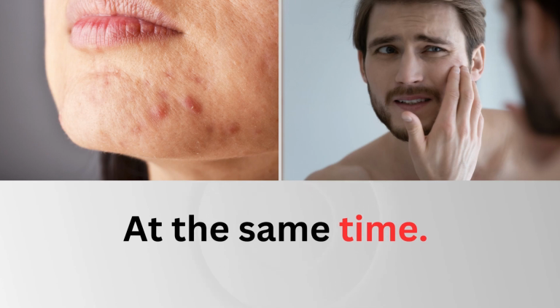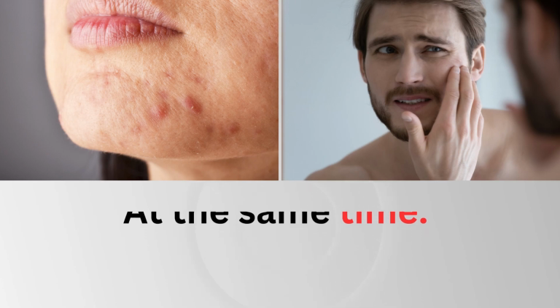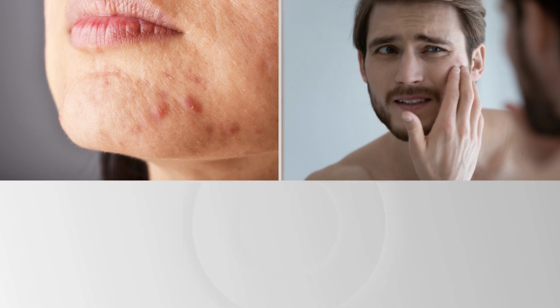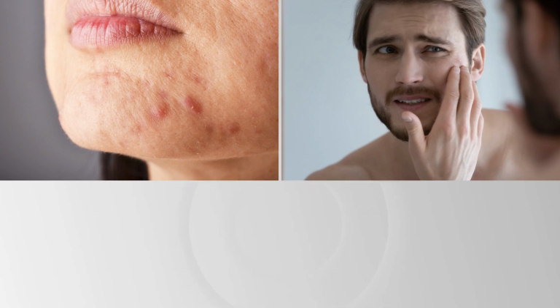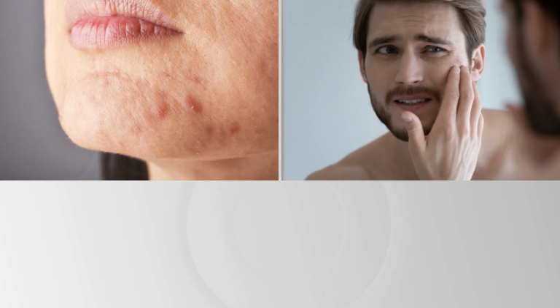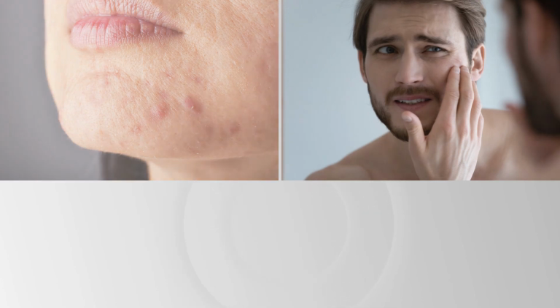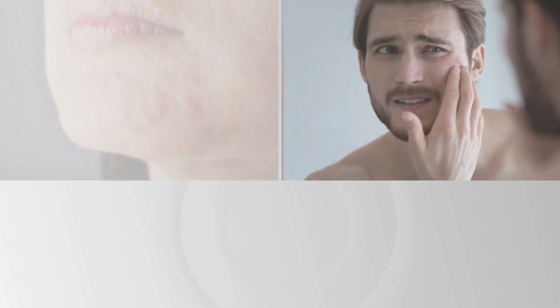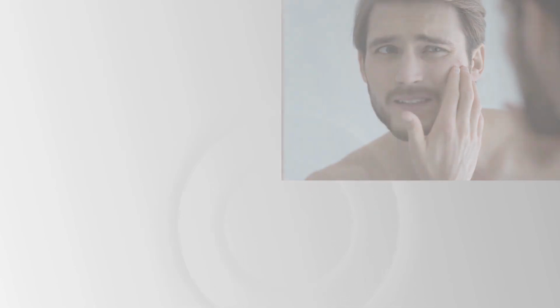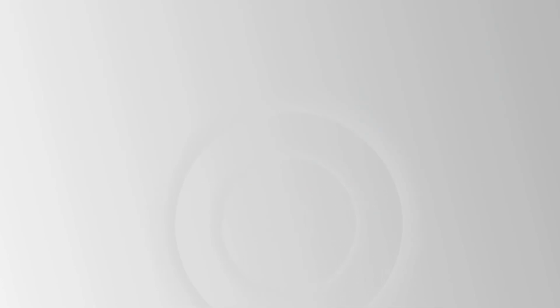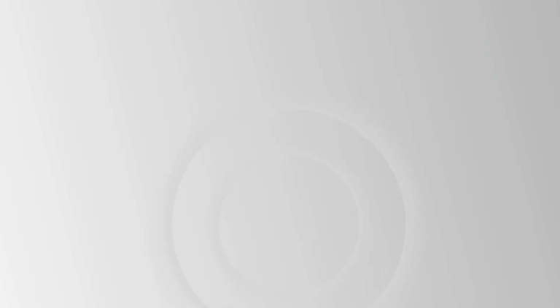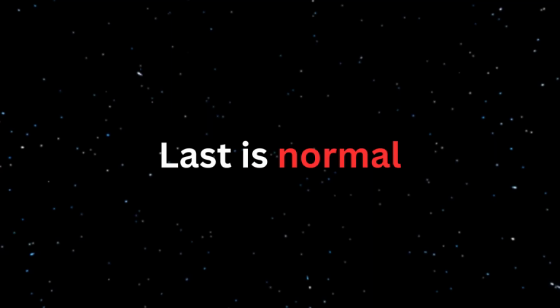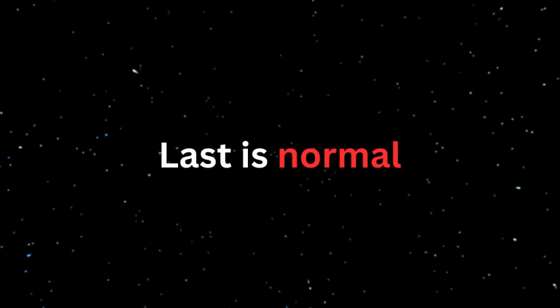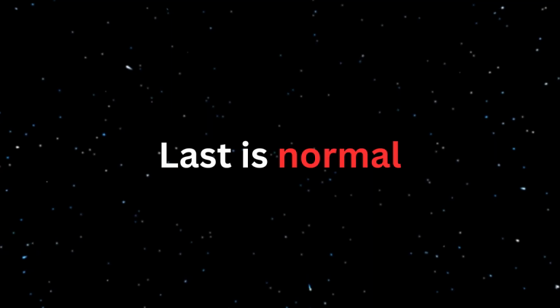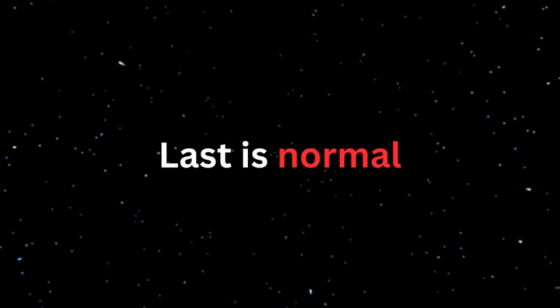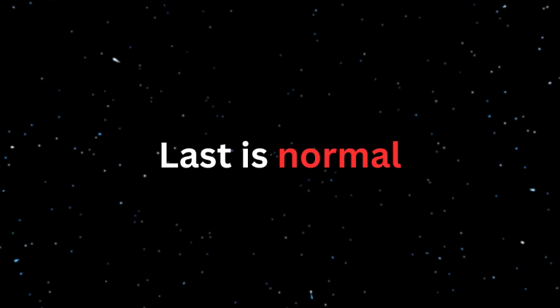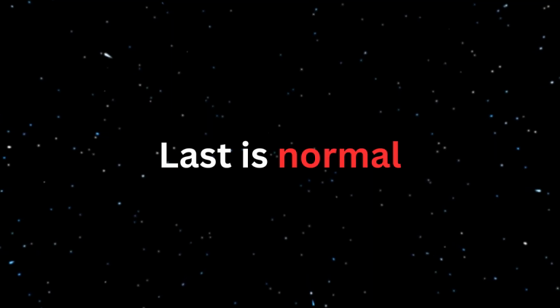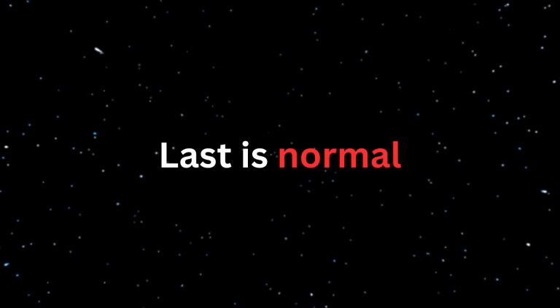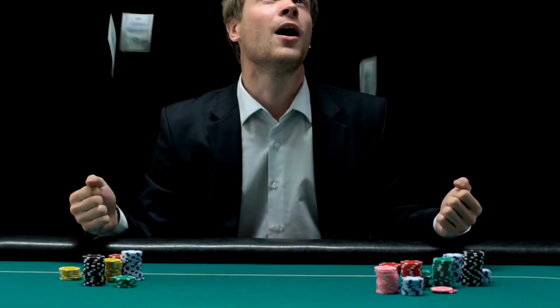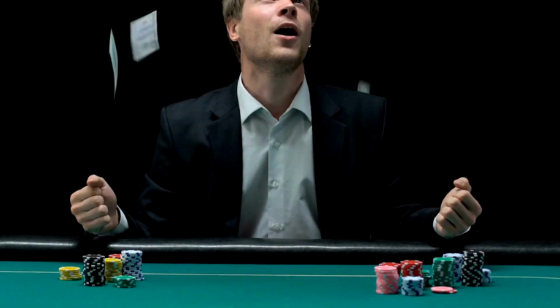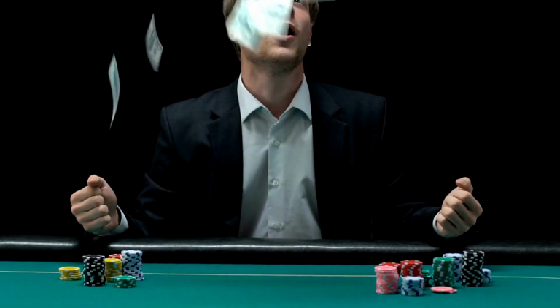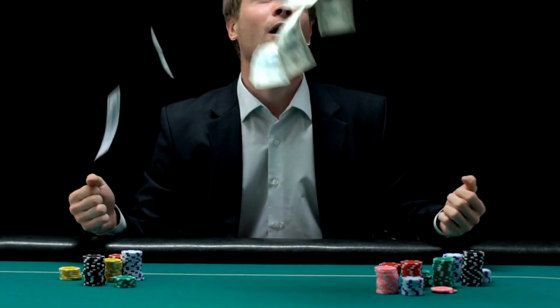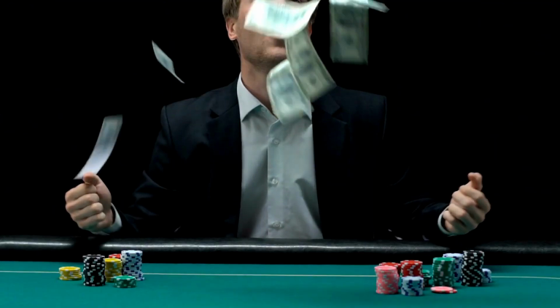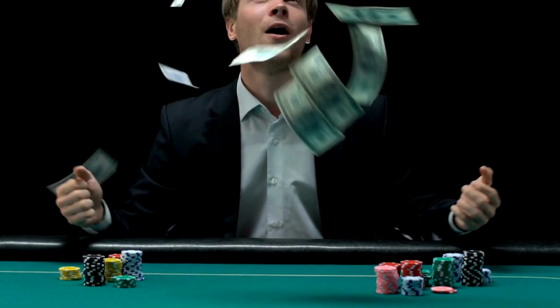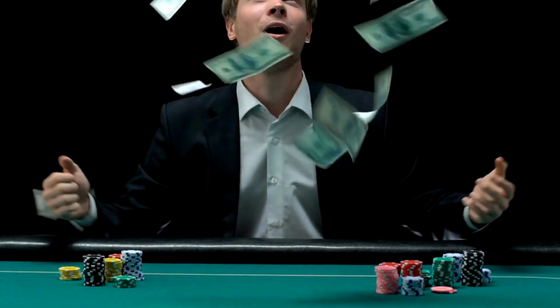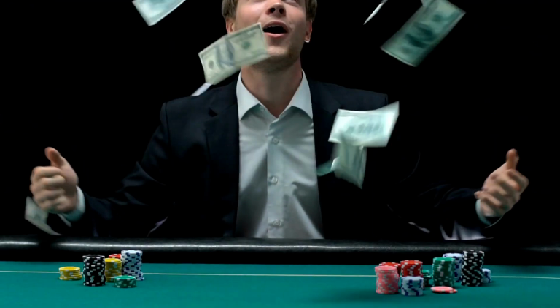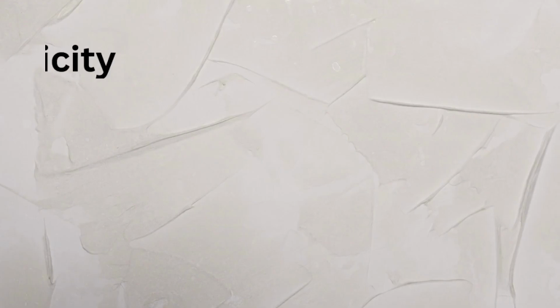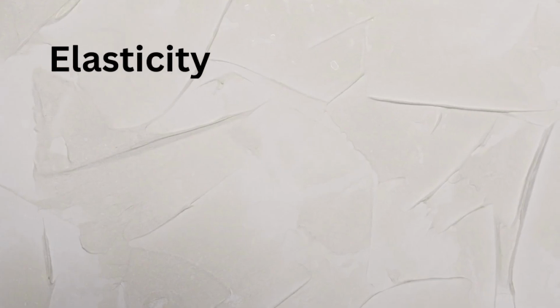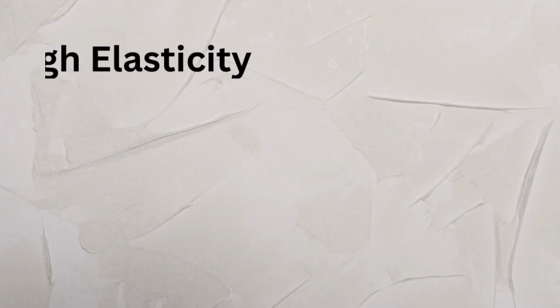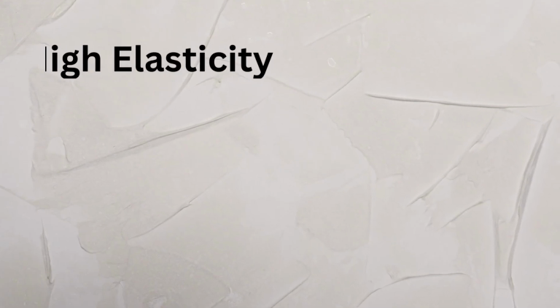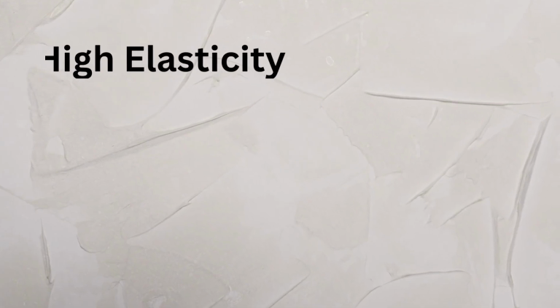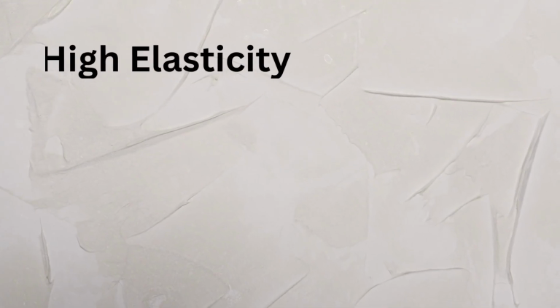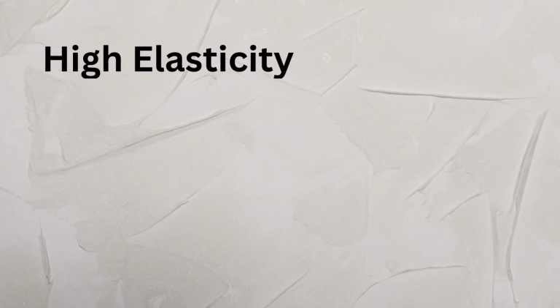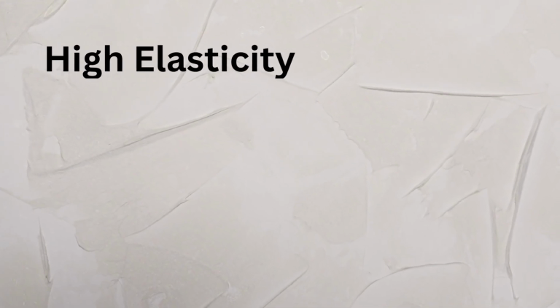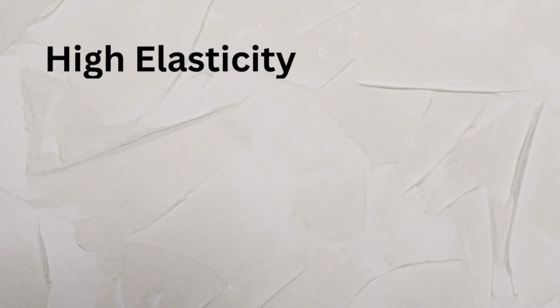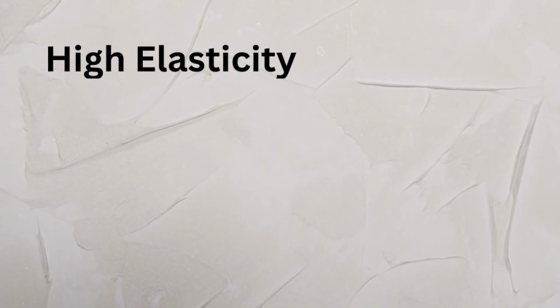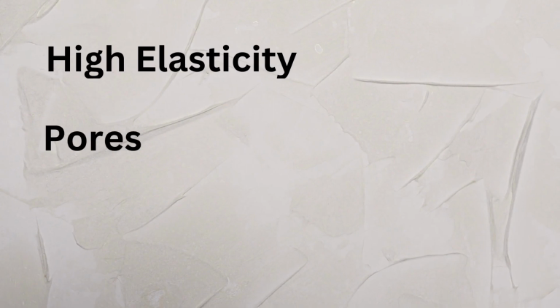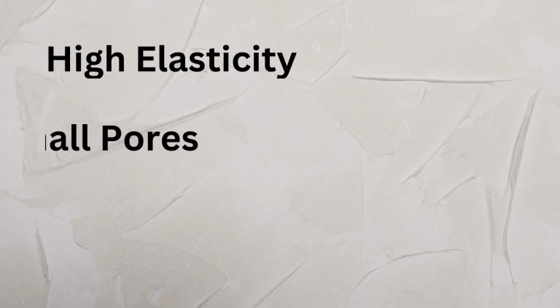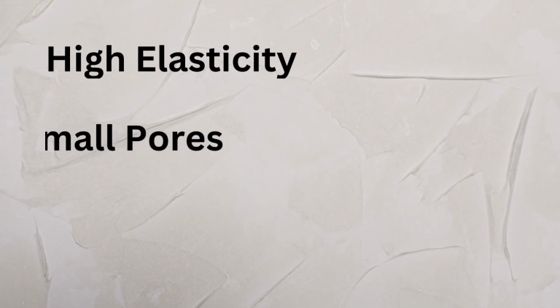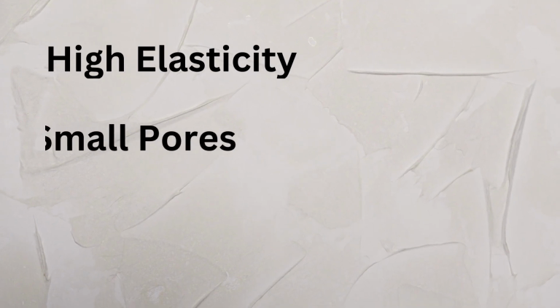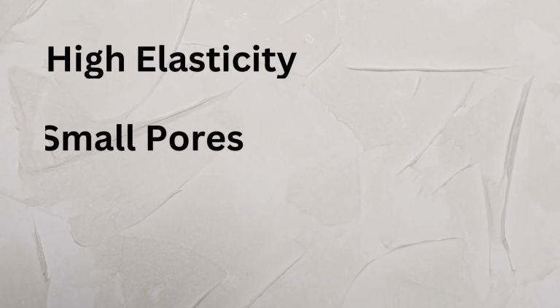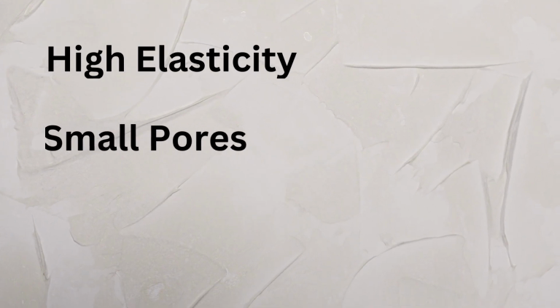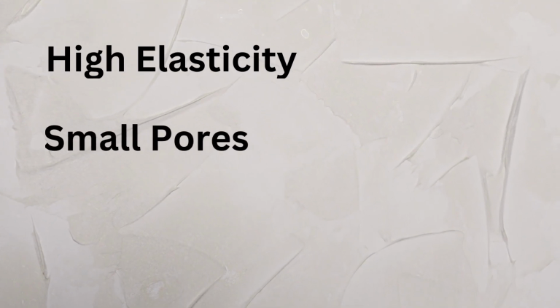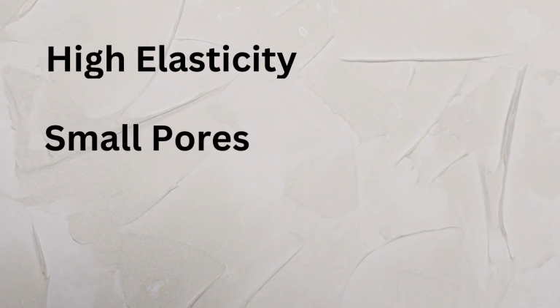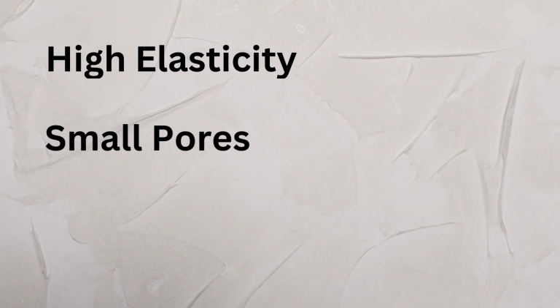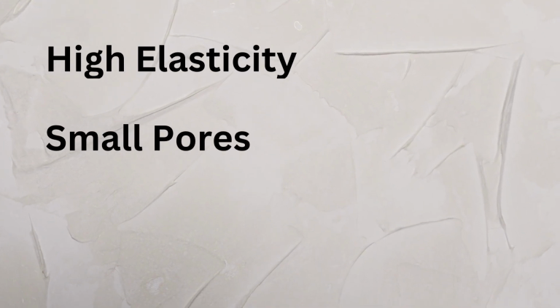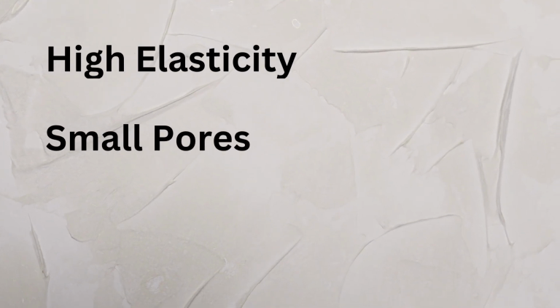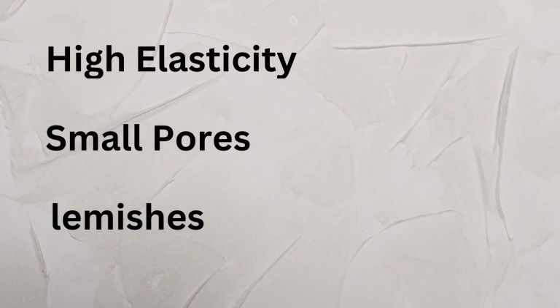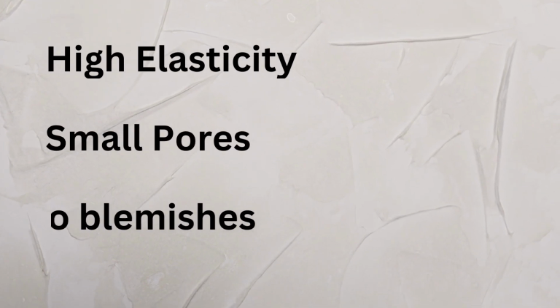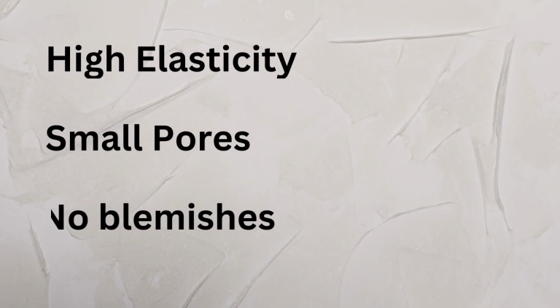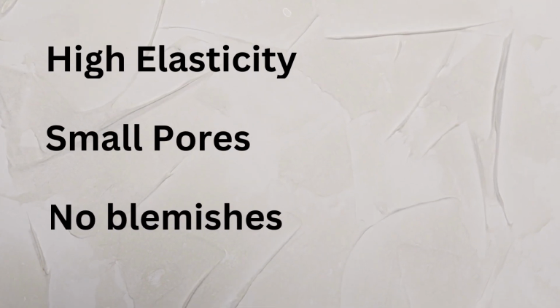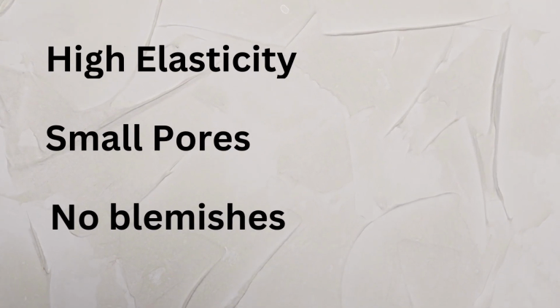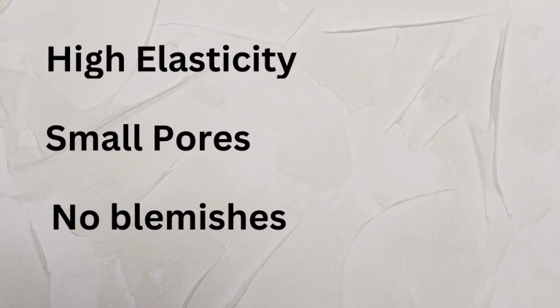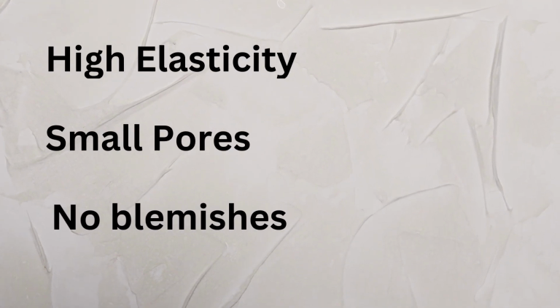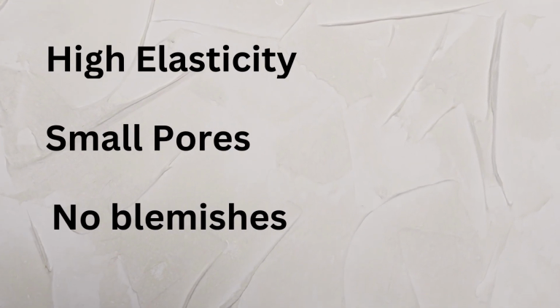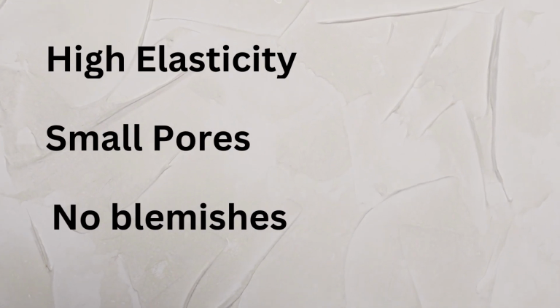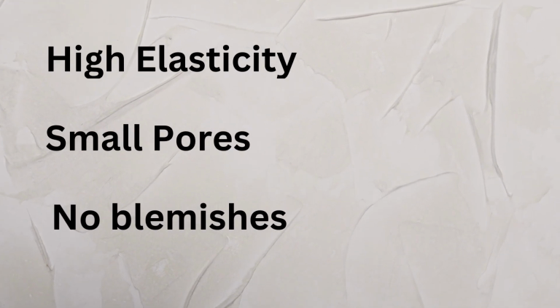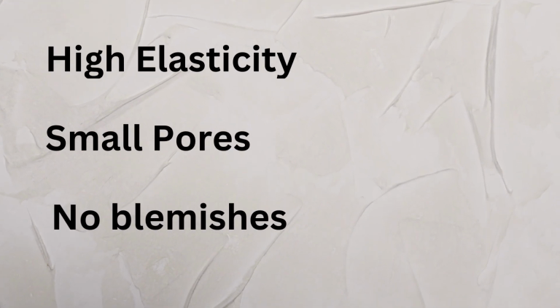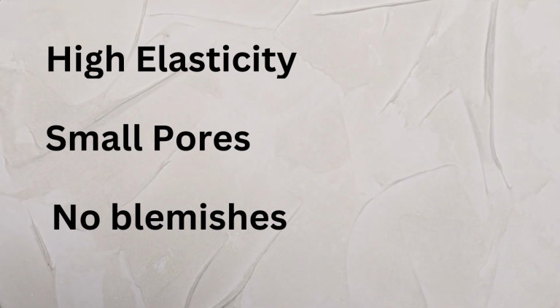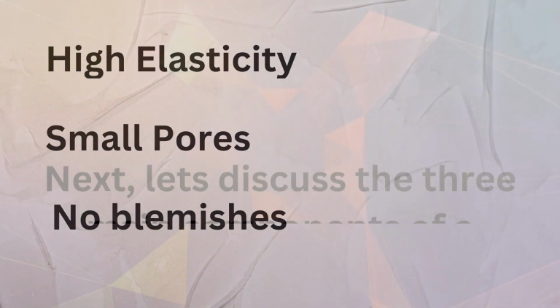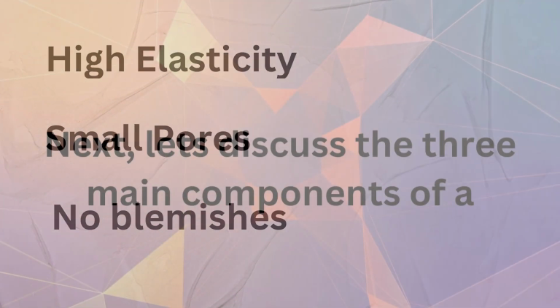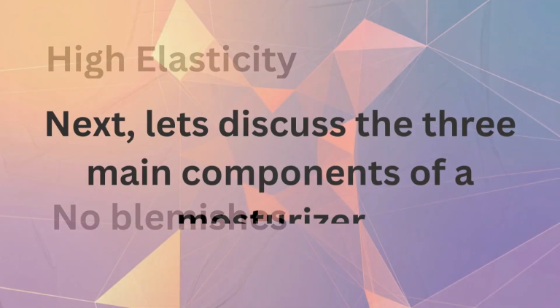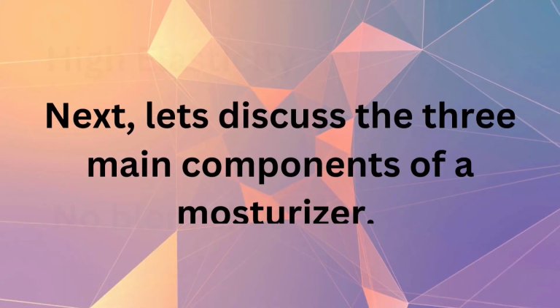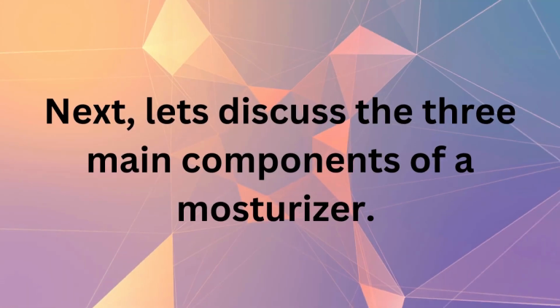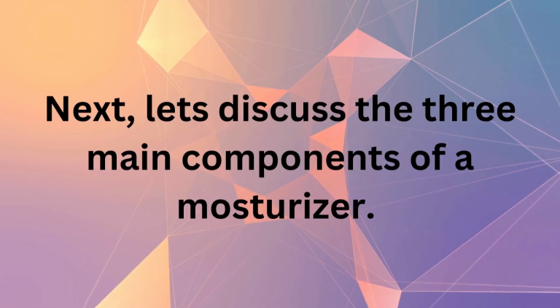Last is normal — these are the lucky ones. If you have high elasticity, small pores, and no blemishes, you would have the normal skin type.